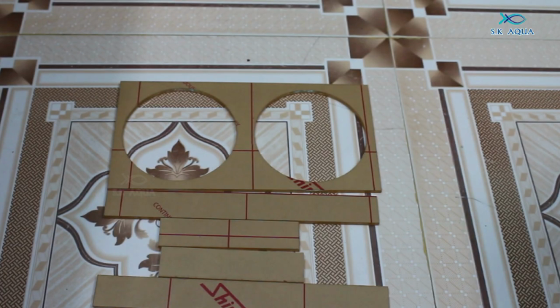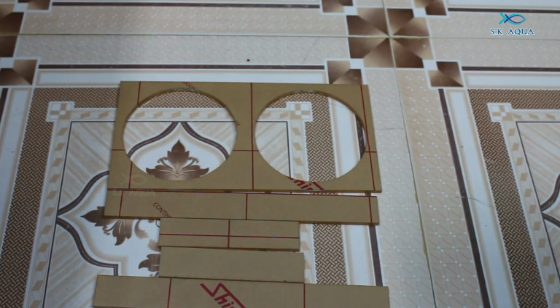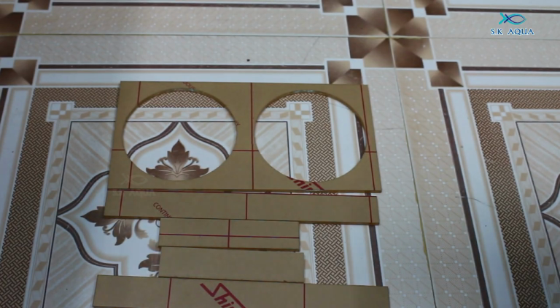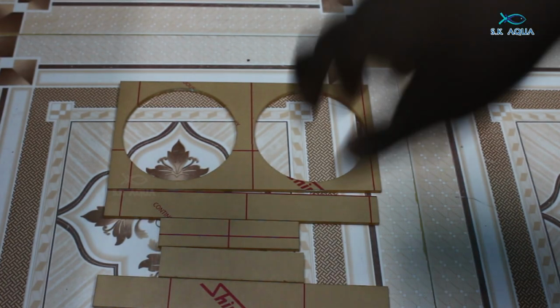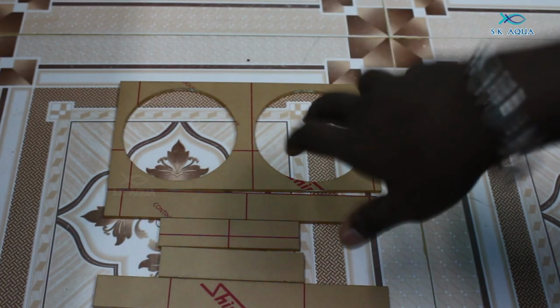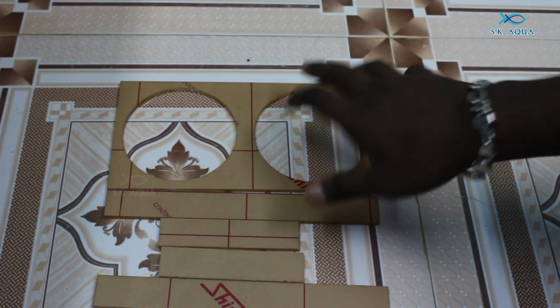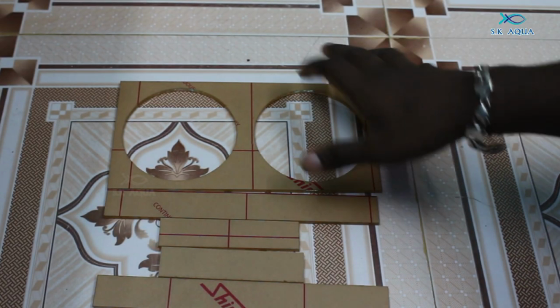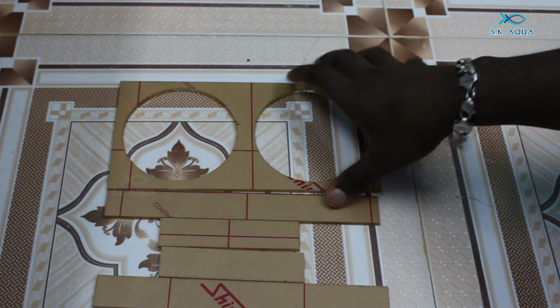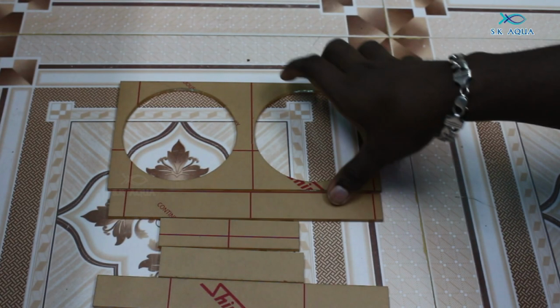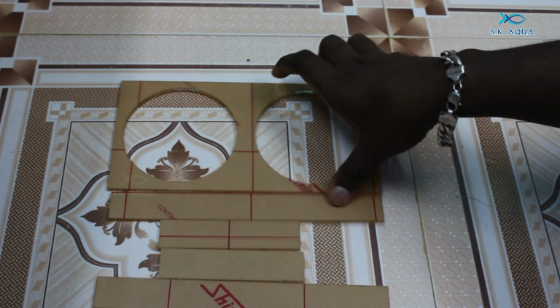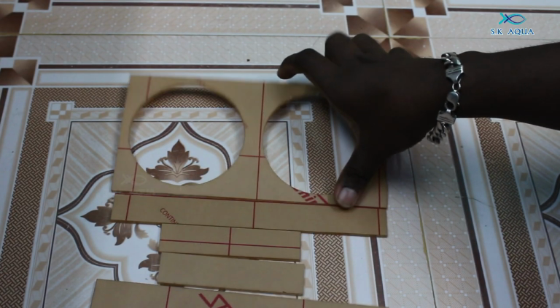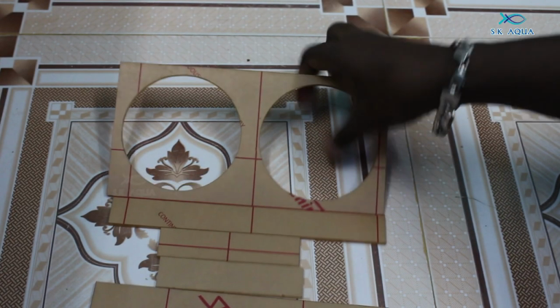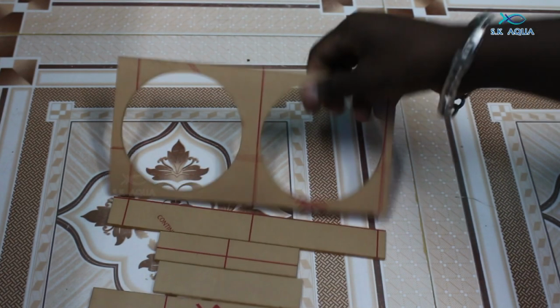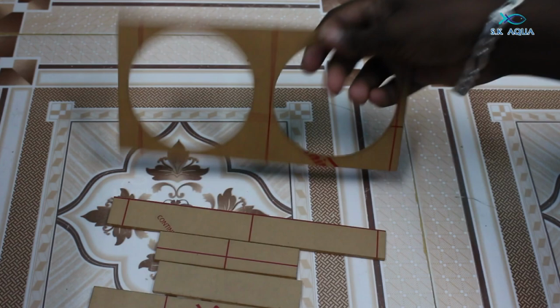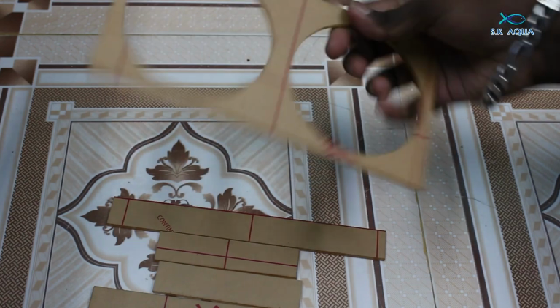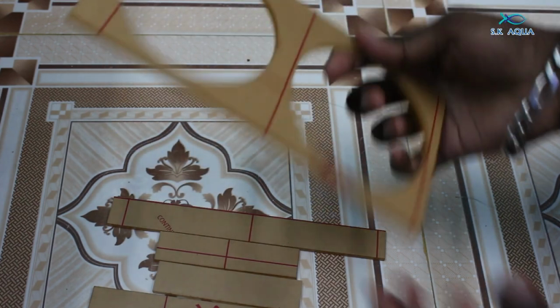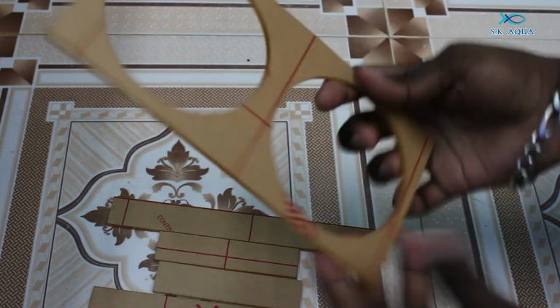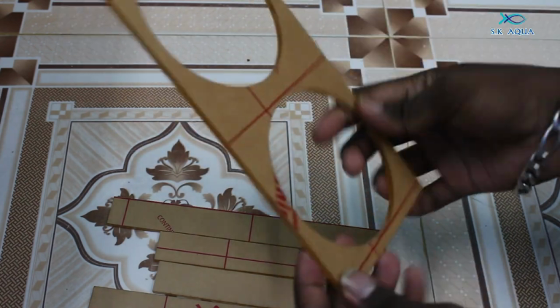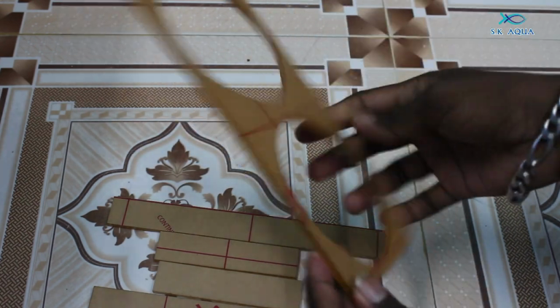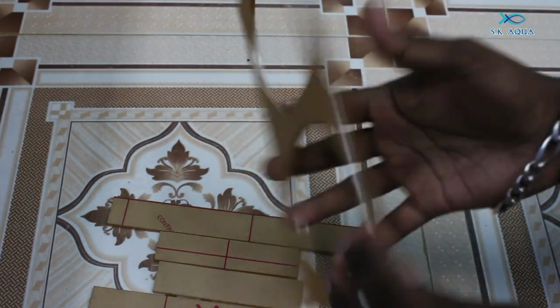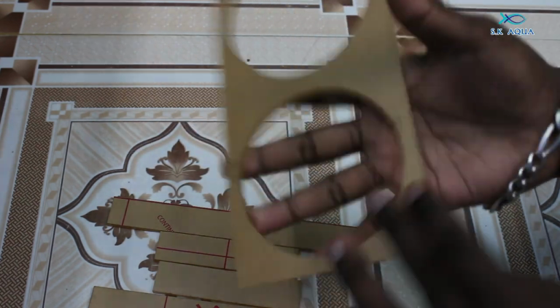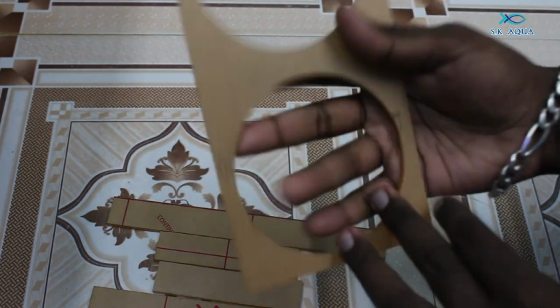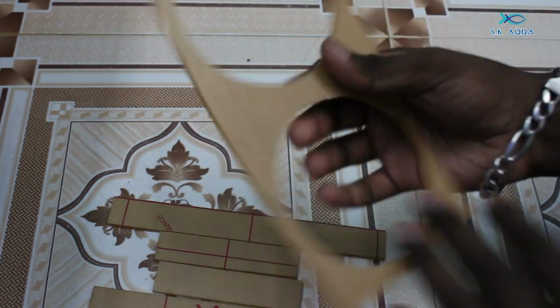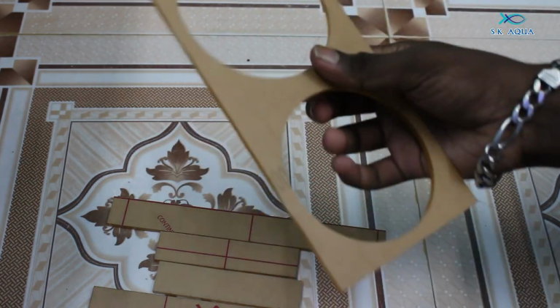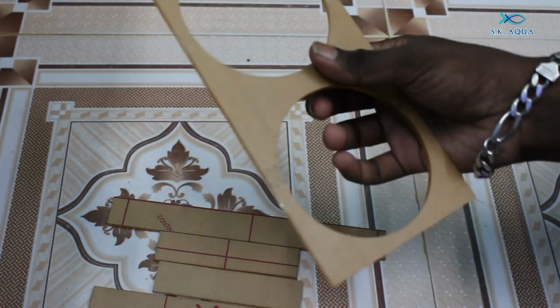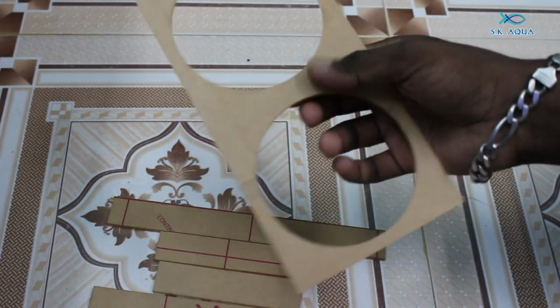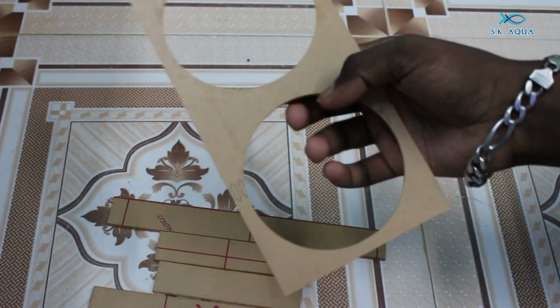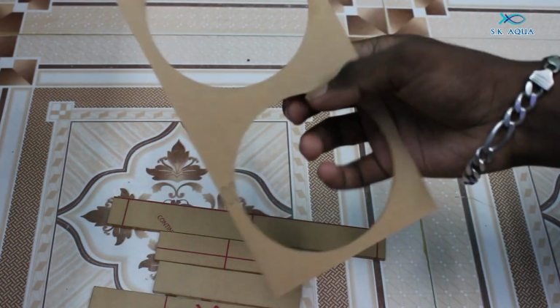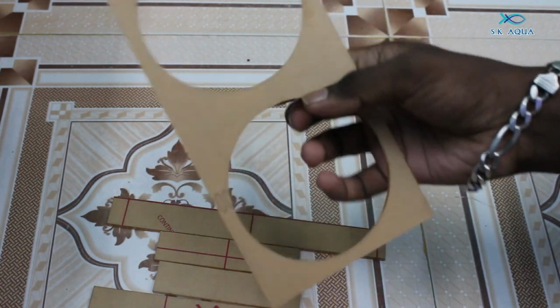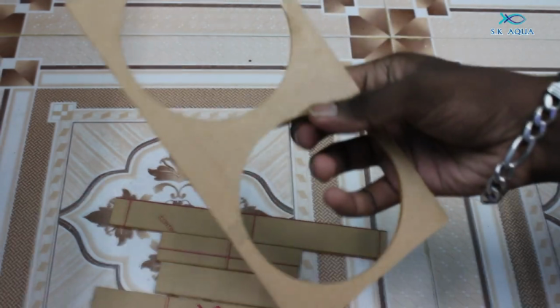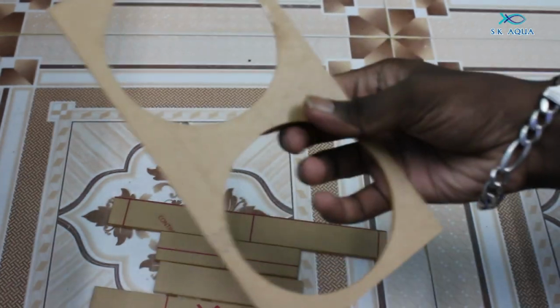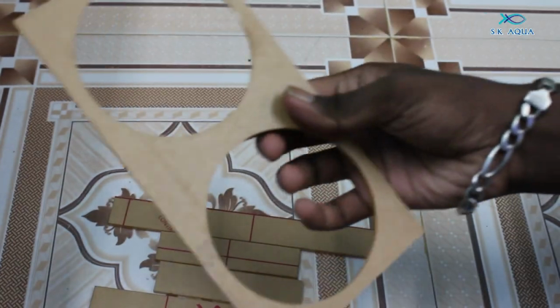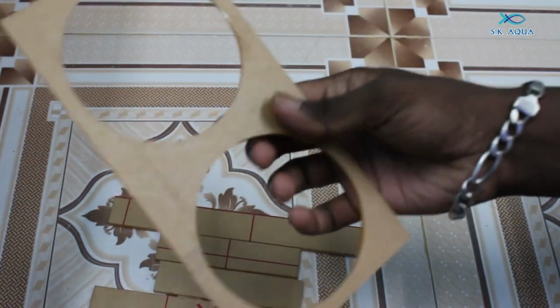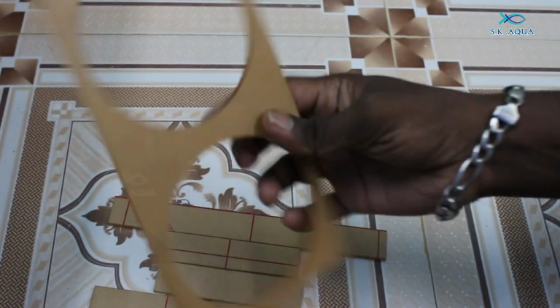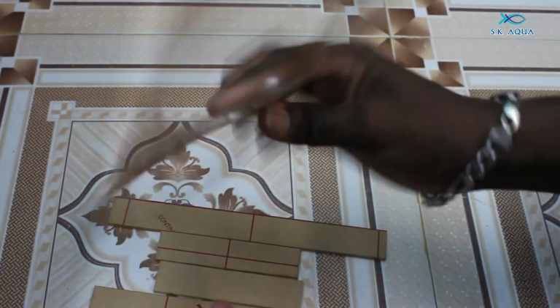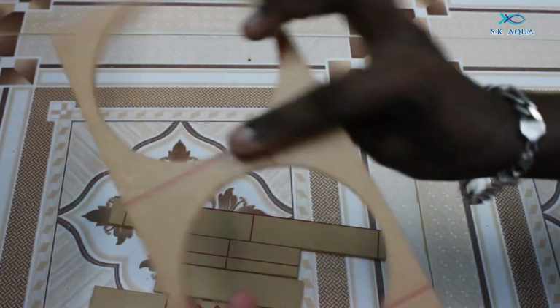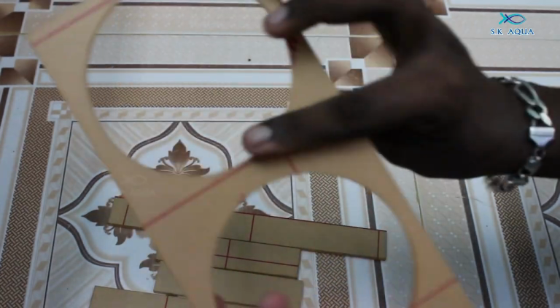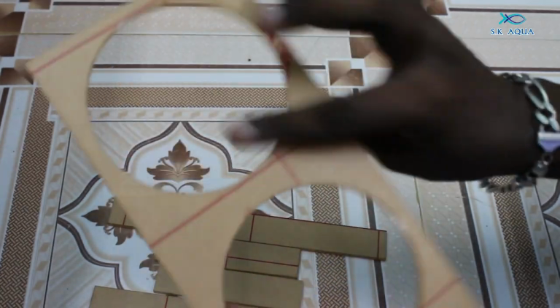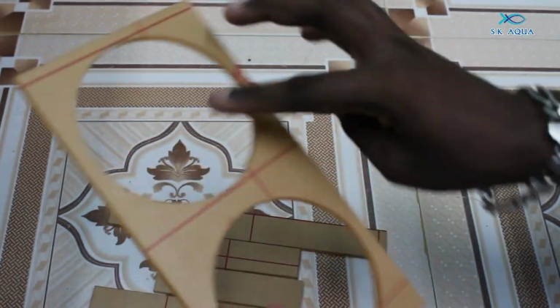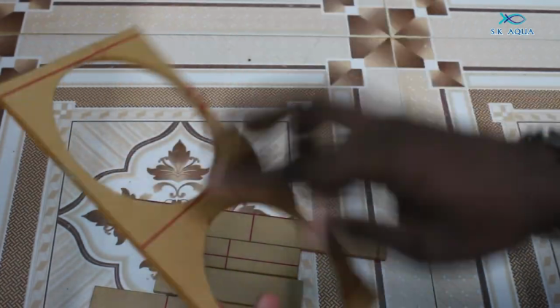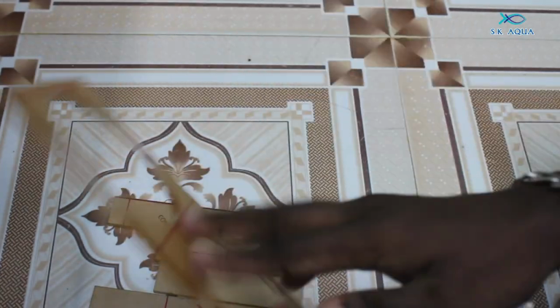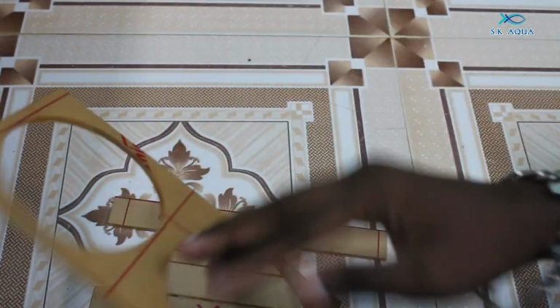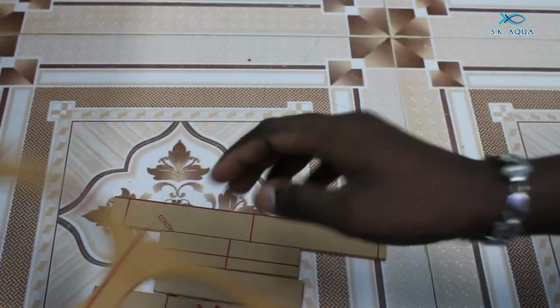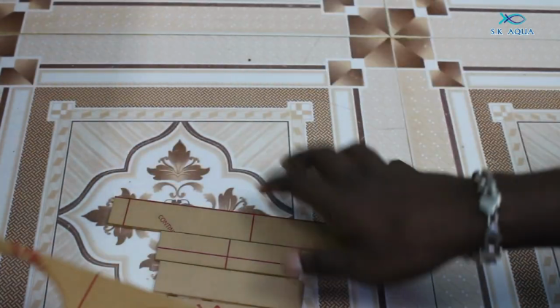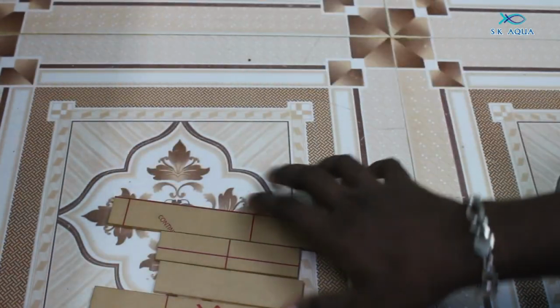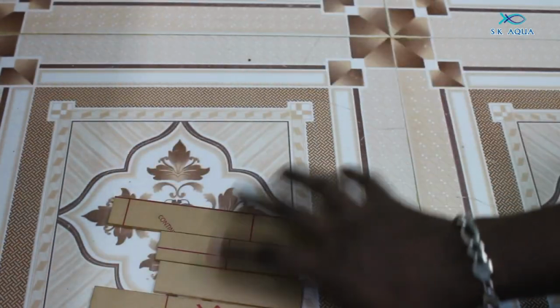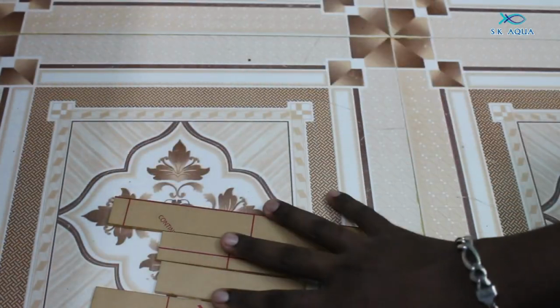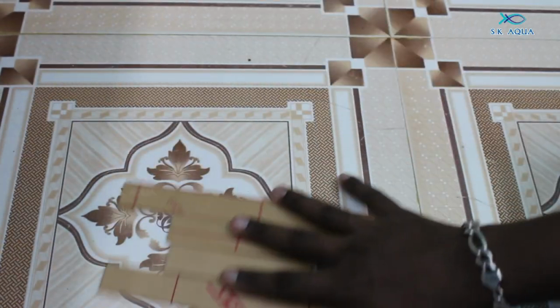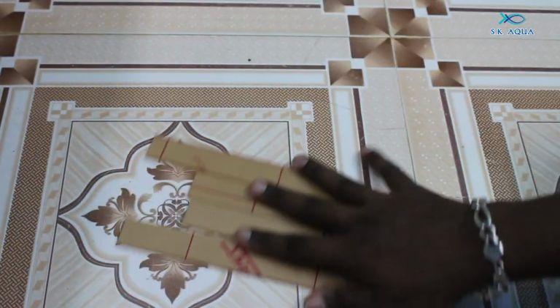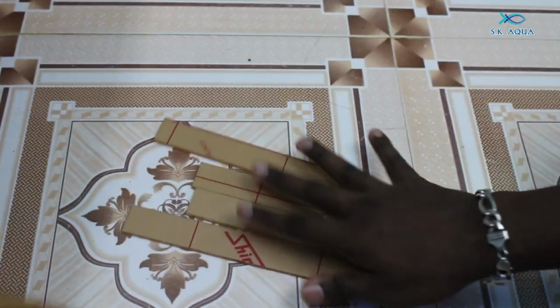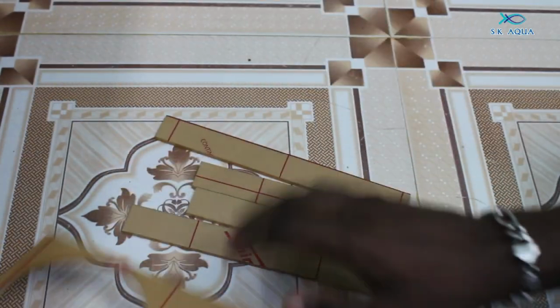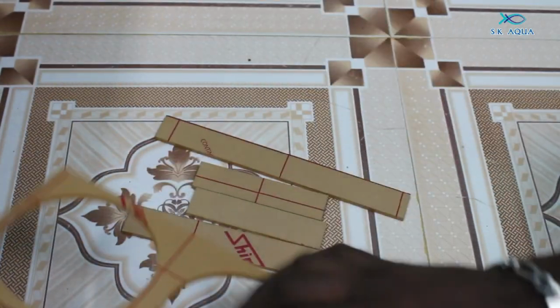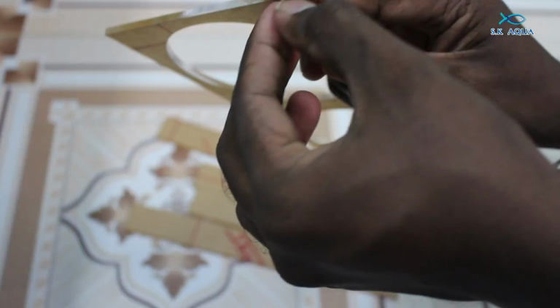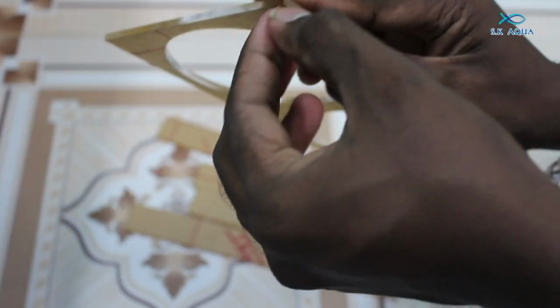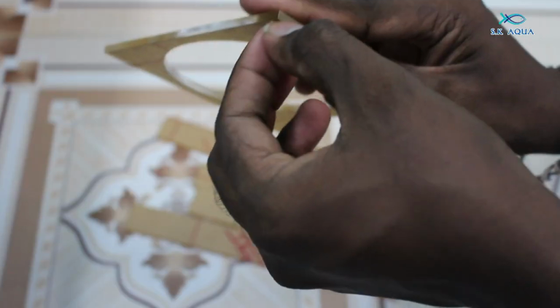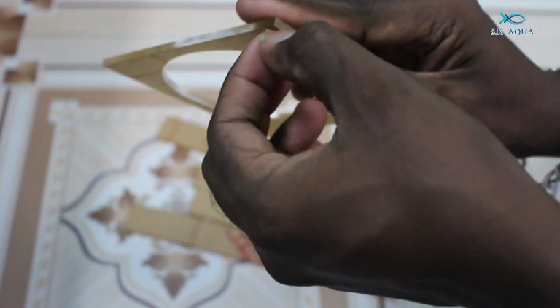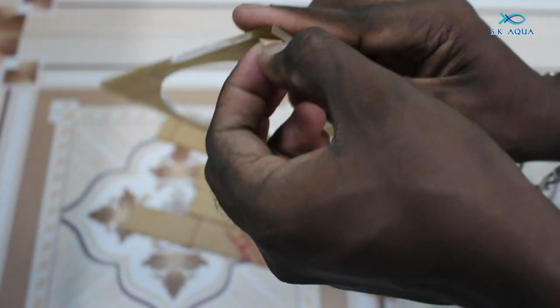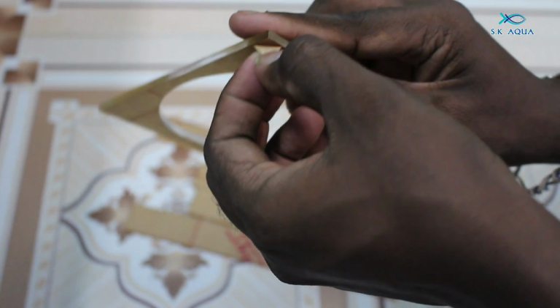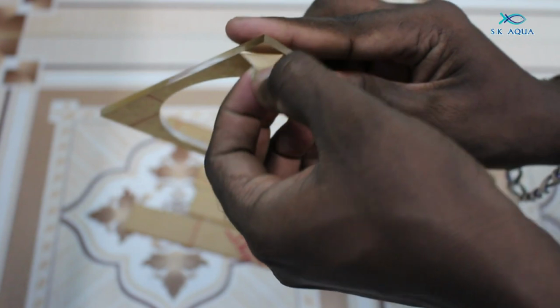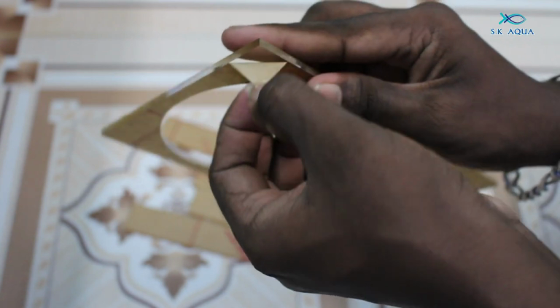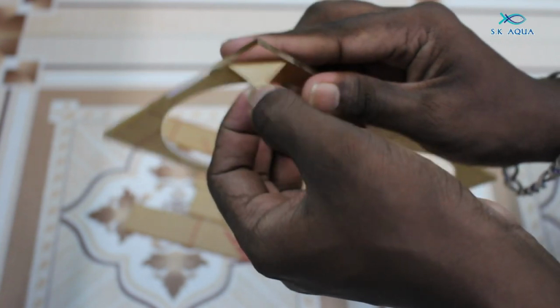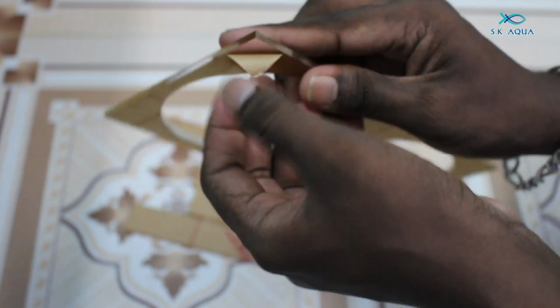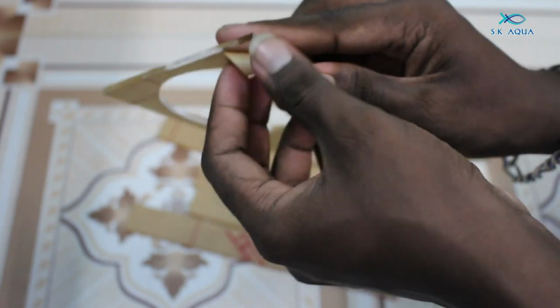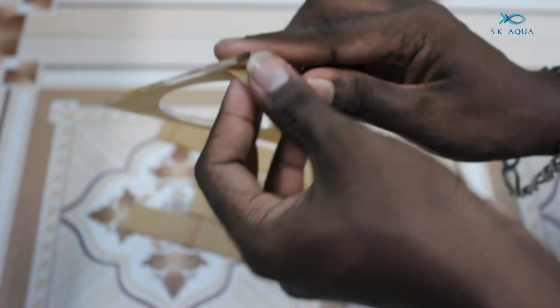Hello friends! Welcome back to SK EQUA! This is the design of our filter socks. First of all, we have to cut it perfectly.